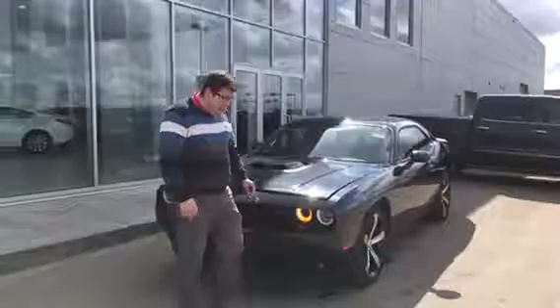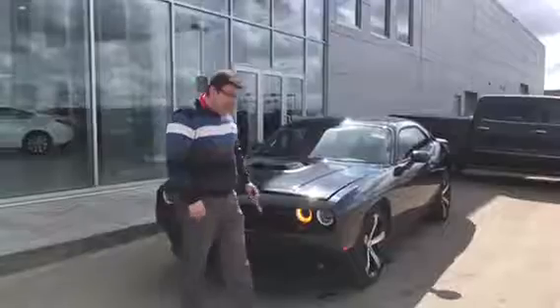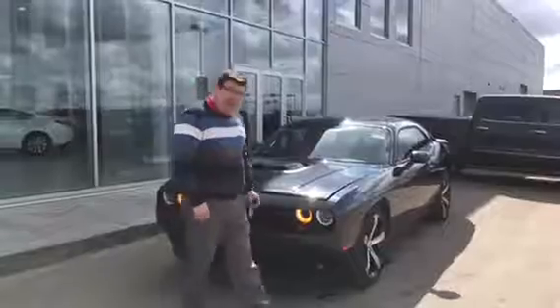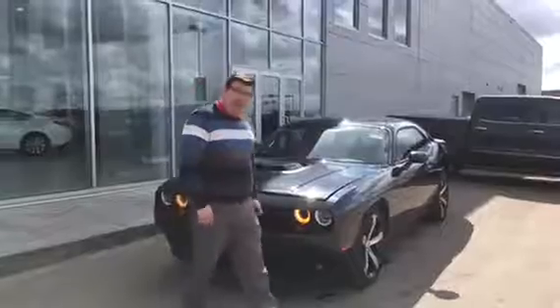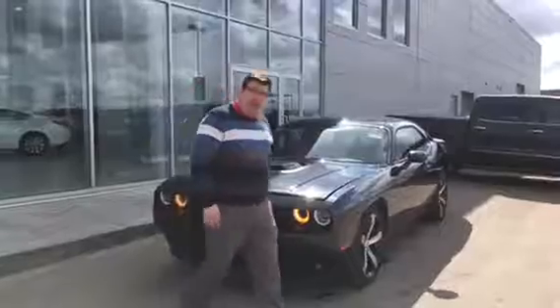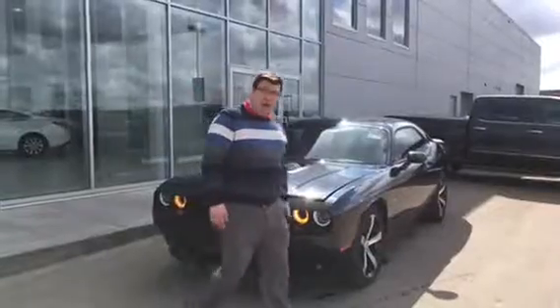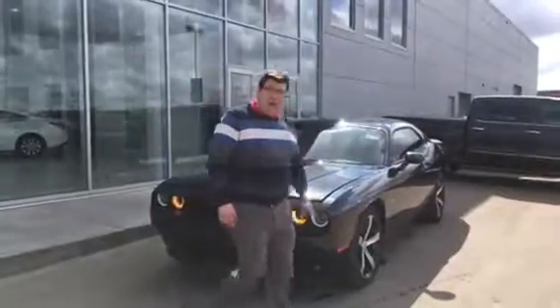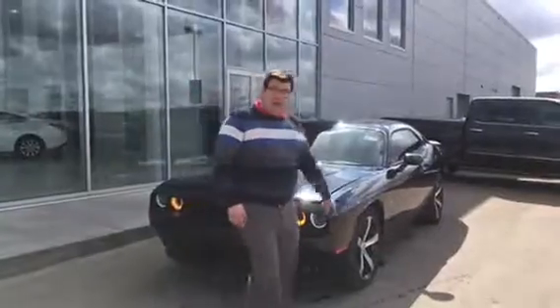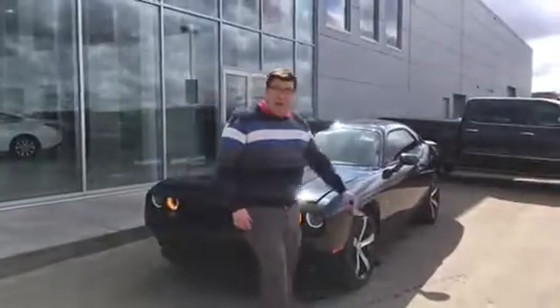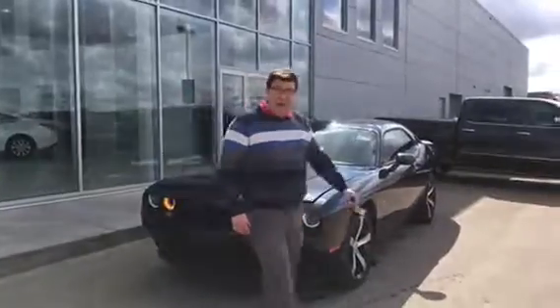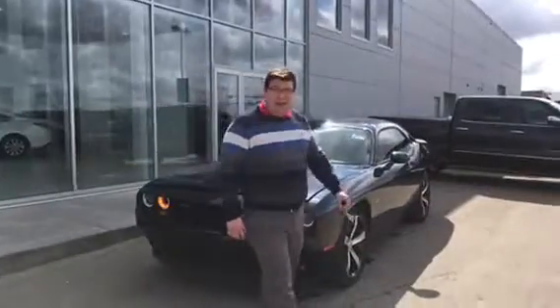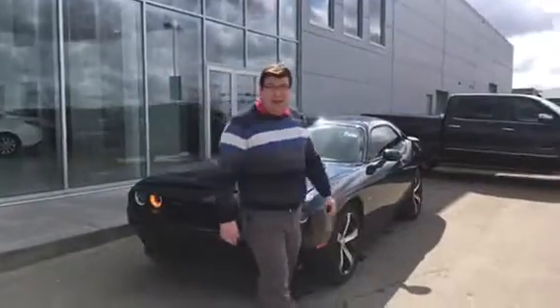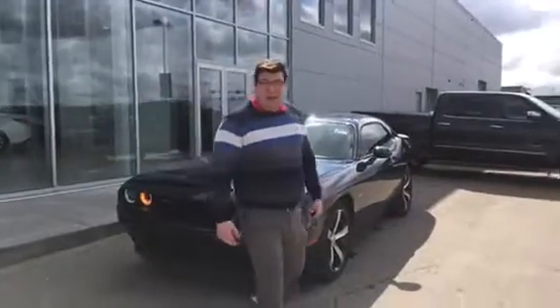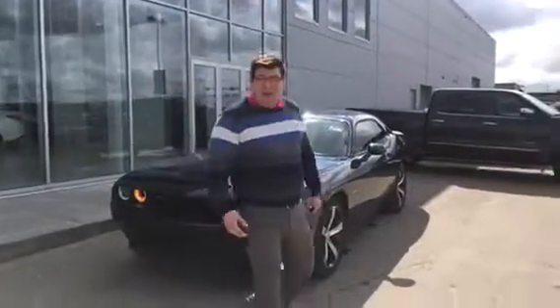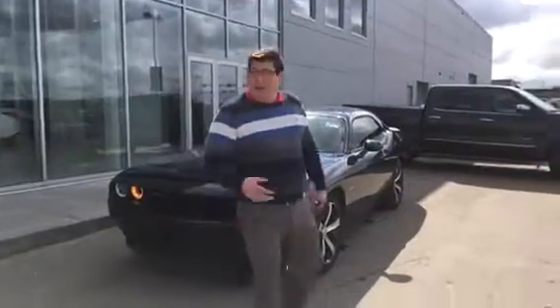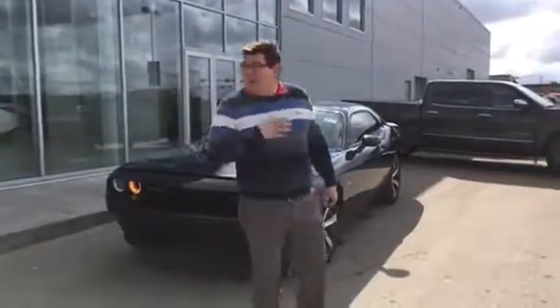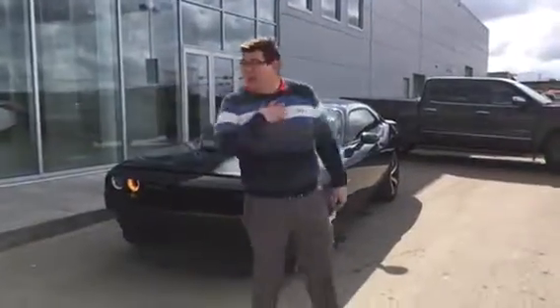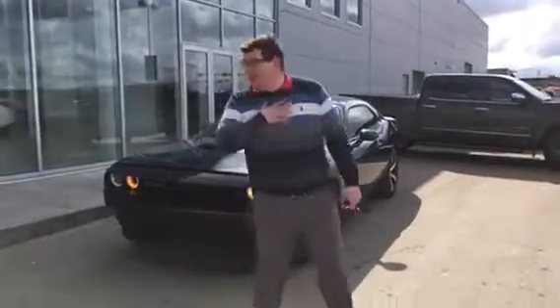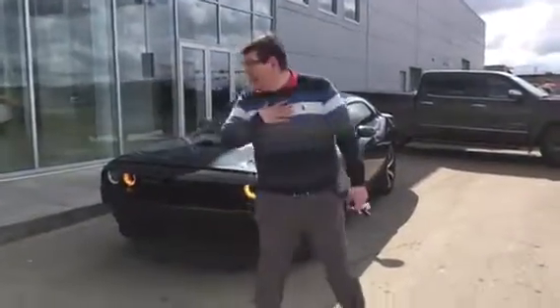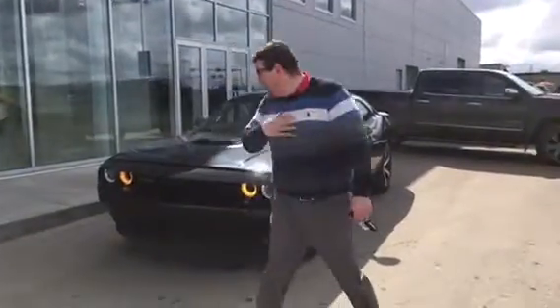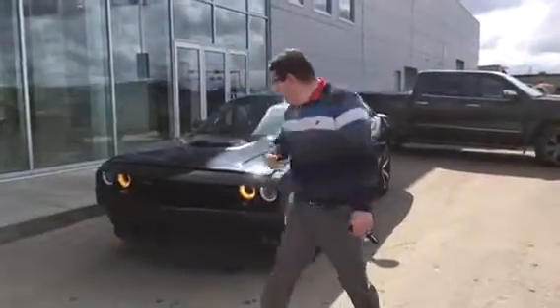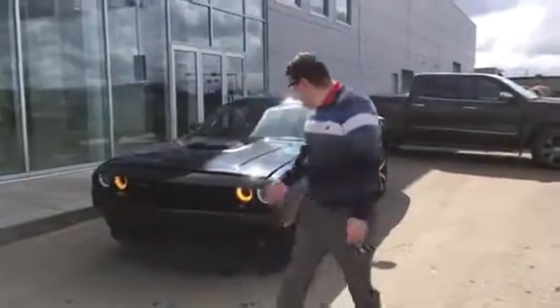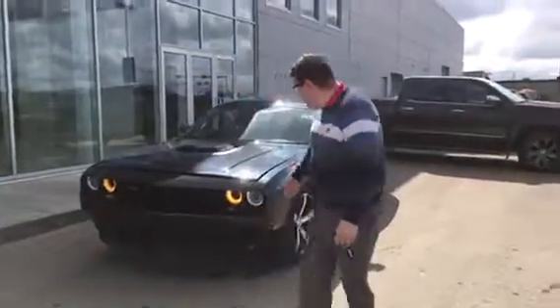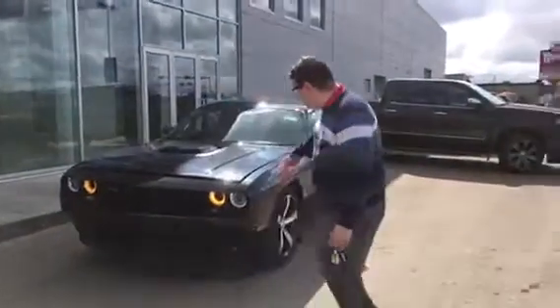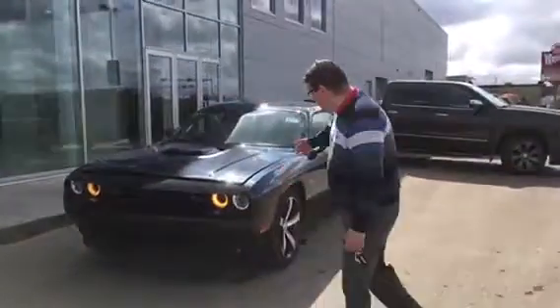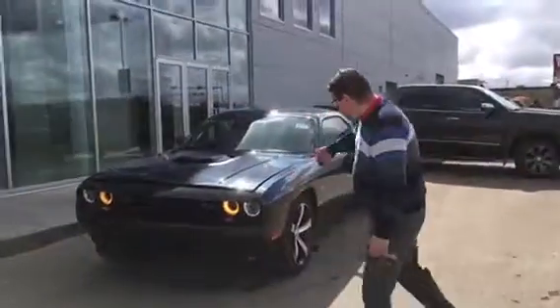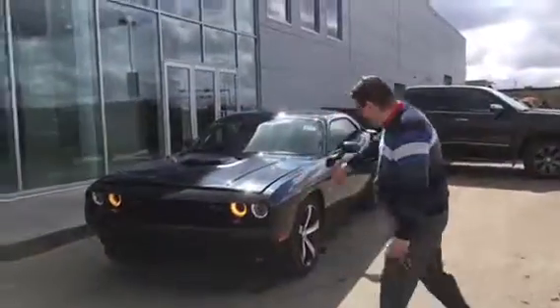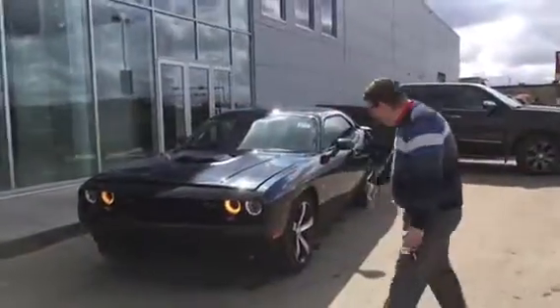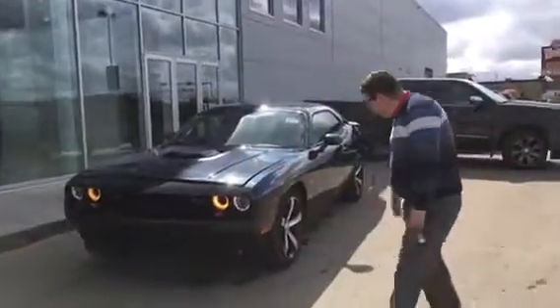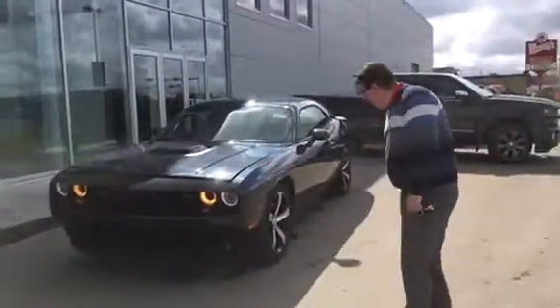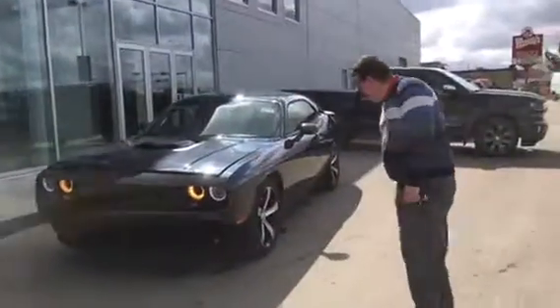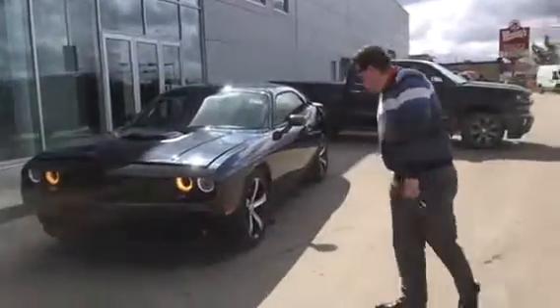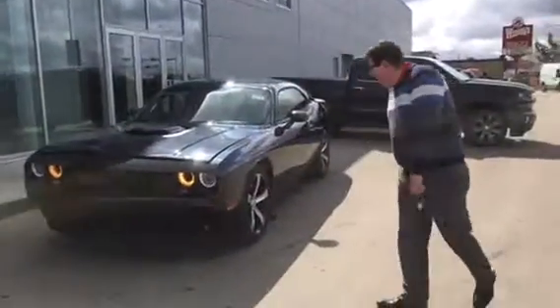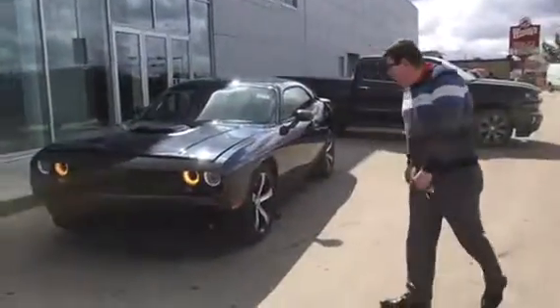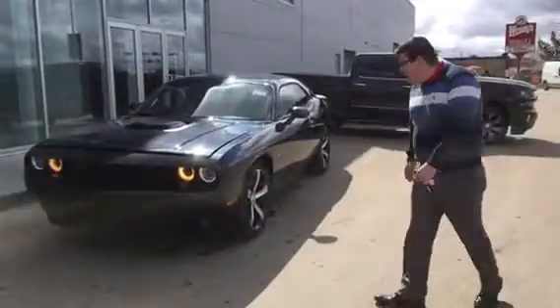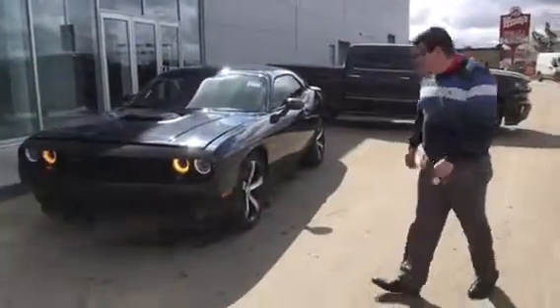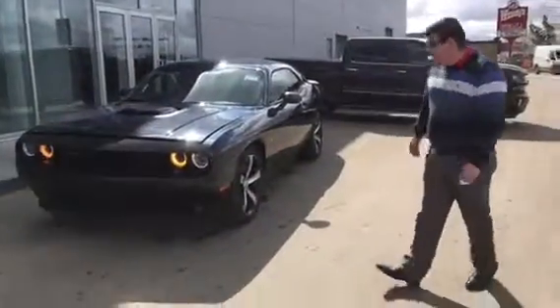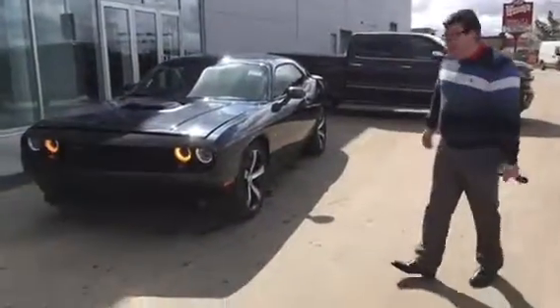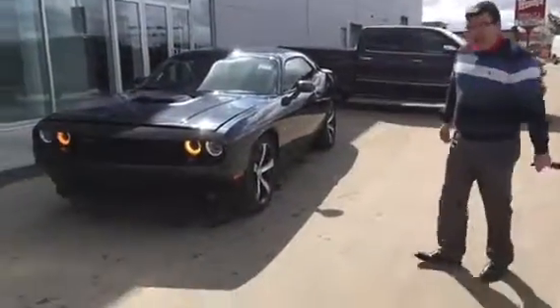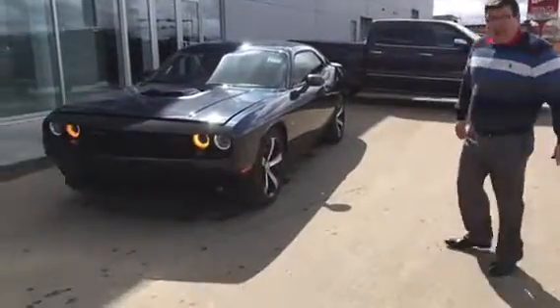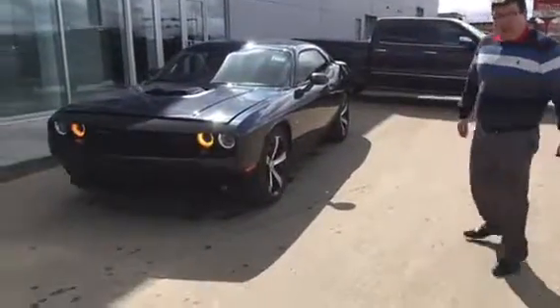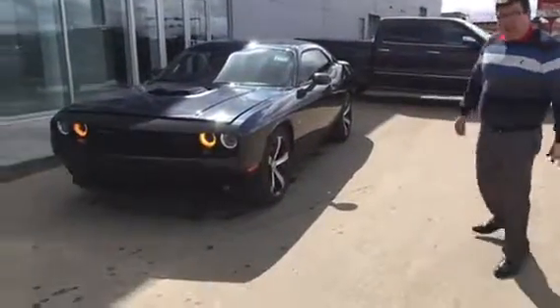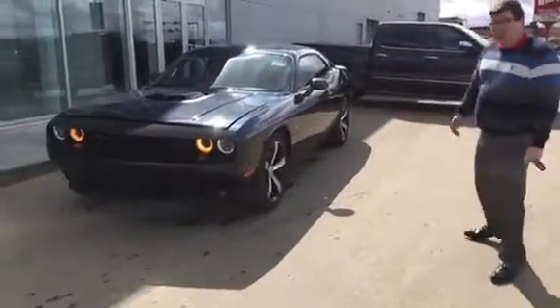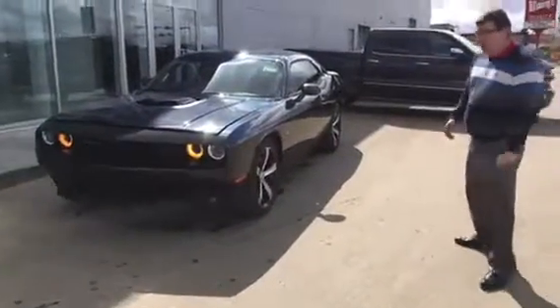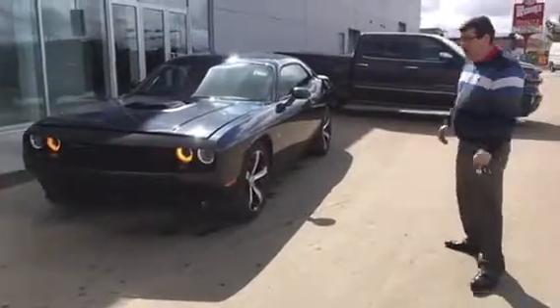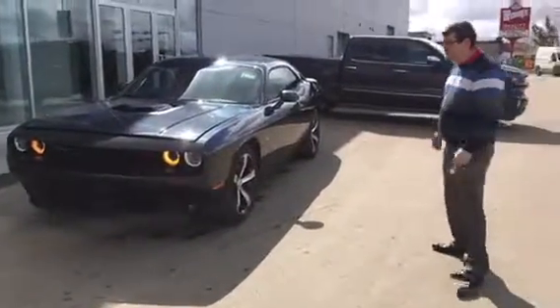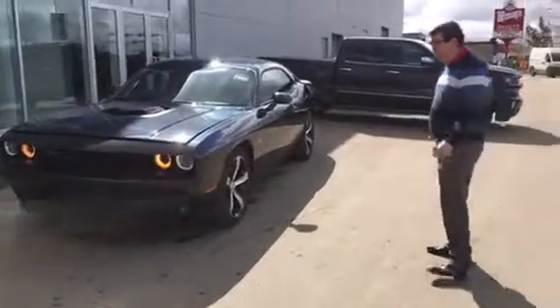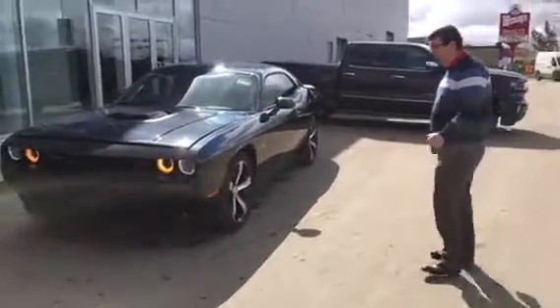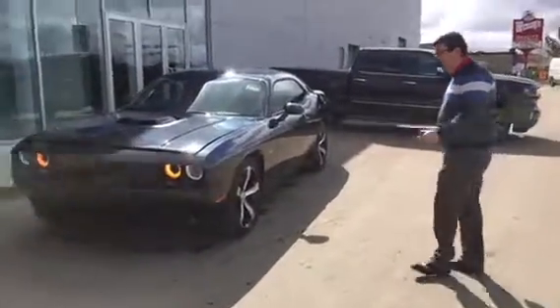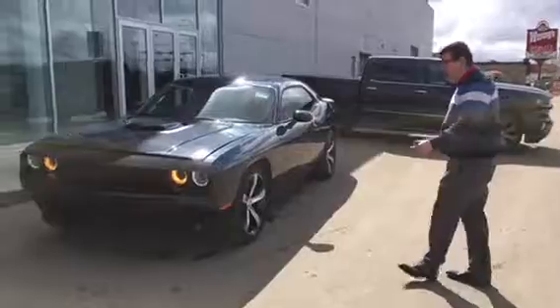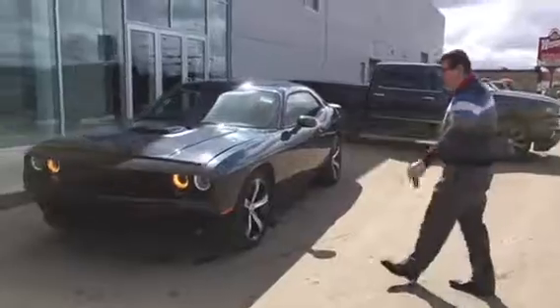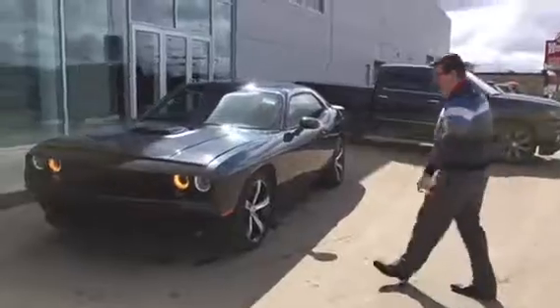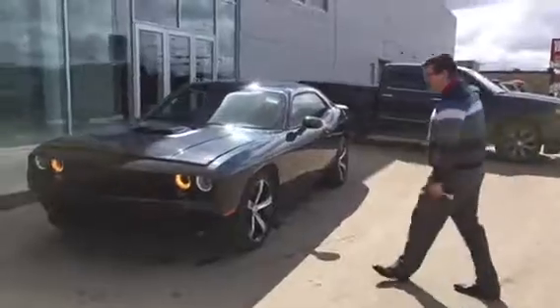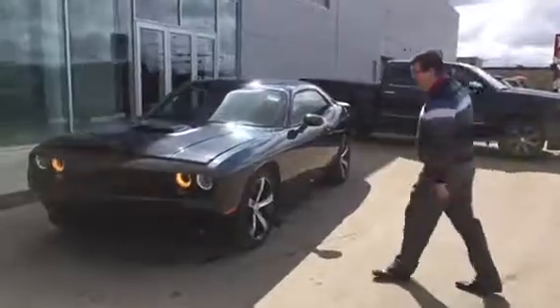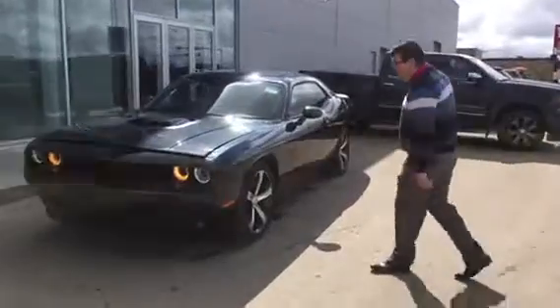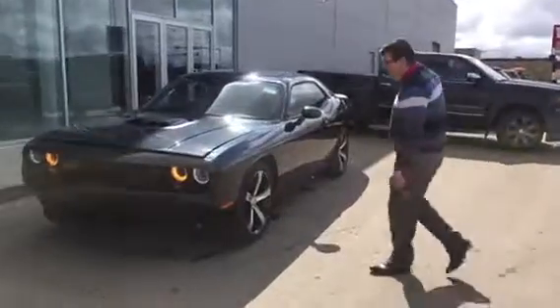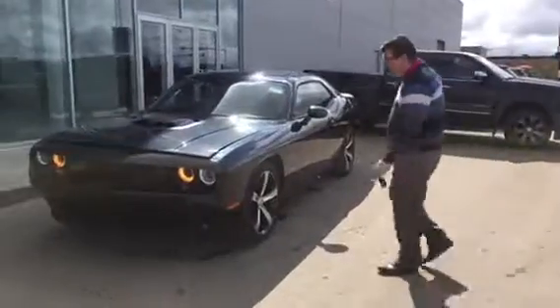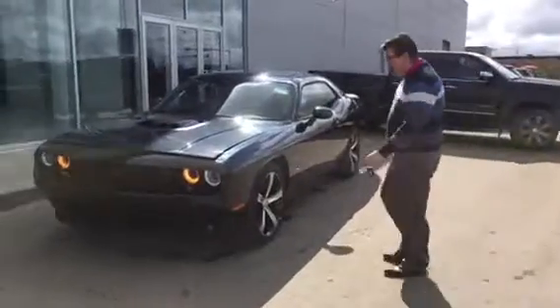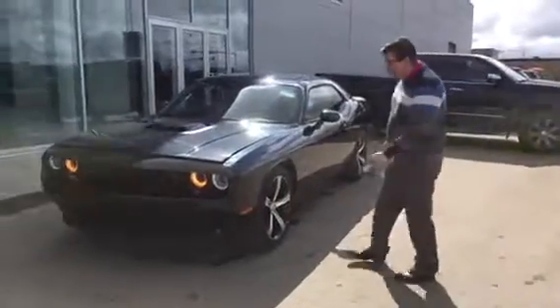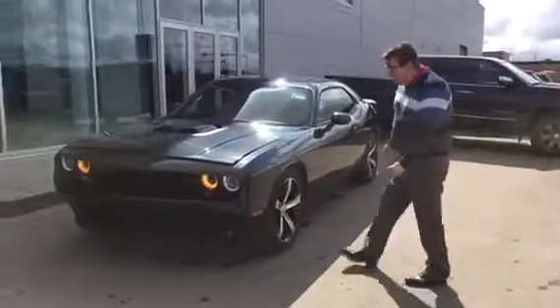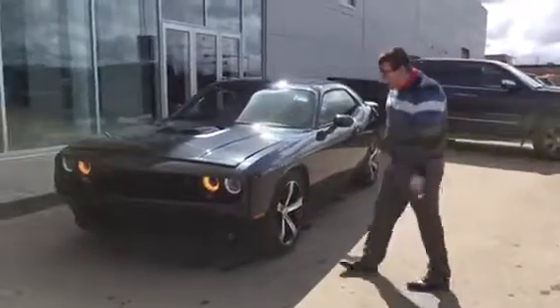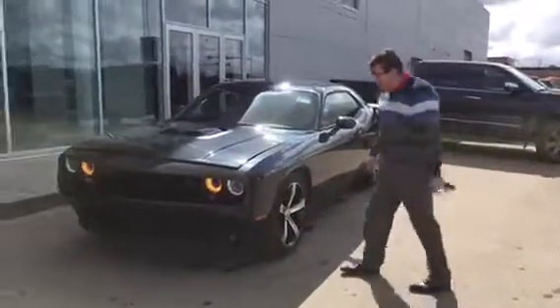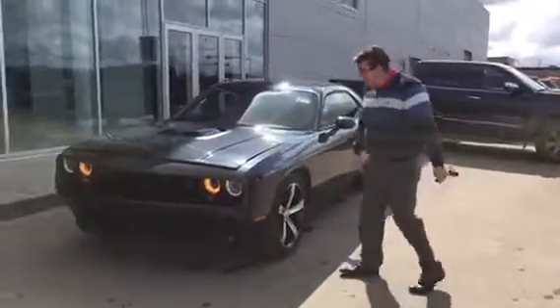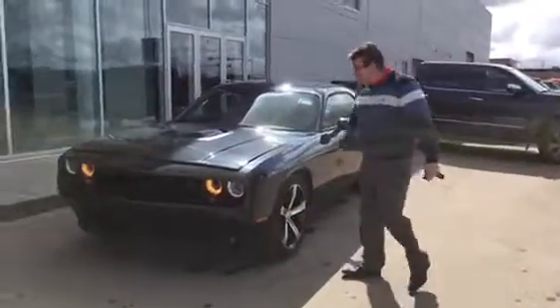Thanks for calling L.A. Mazda today. McJohn here, and here's the beautiful RT Challenger I told you about with the 5.7L V8 in it.